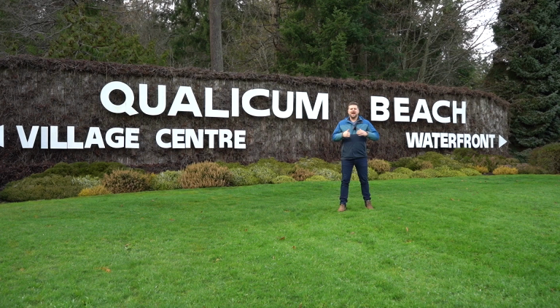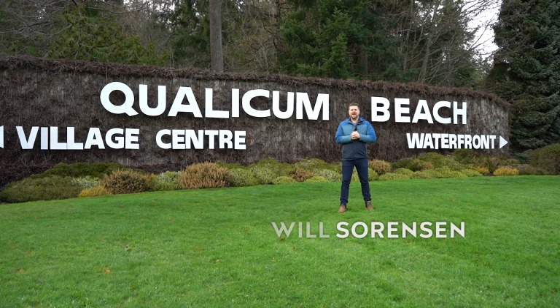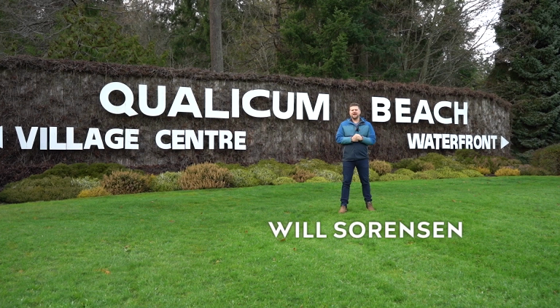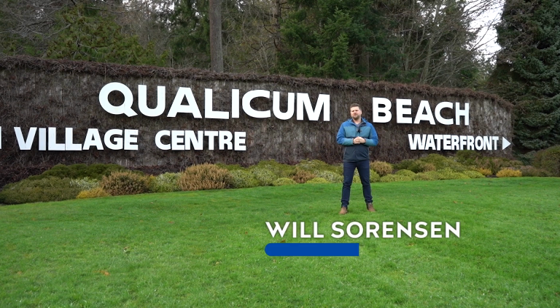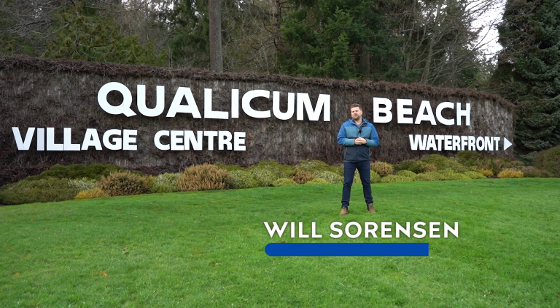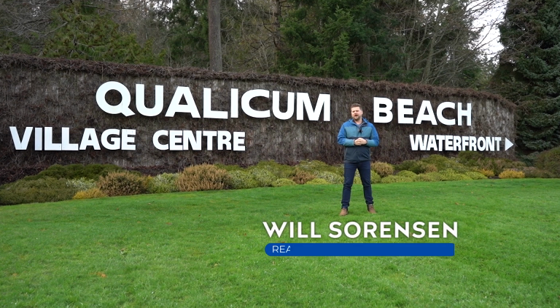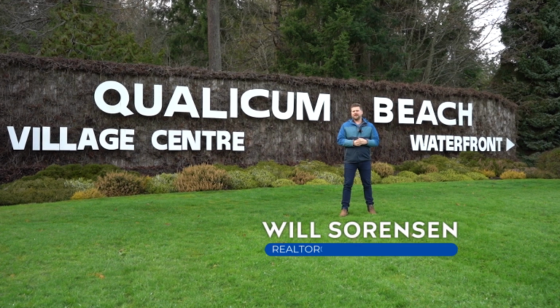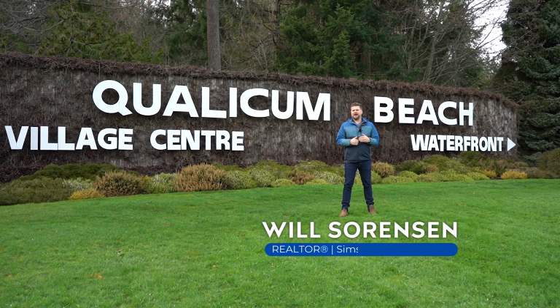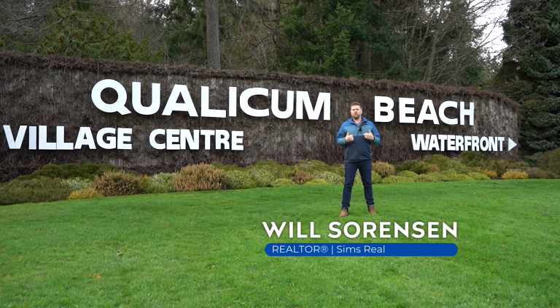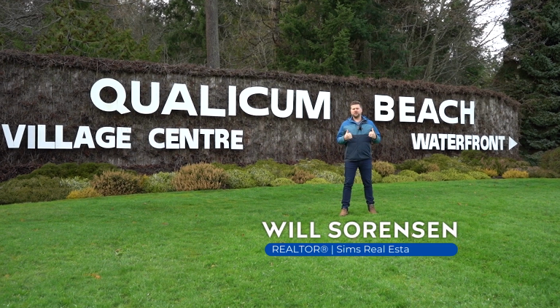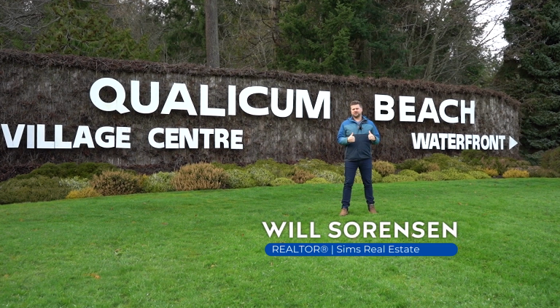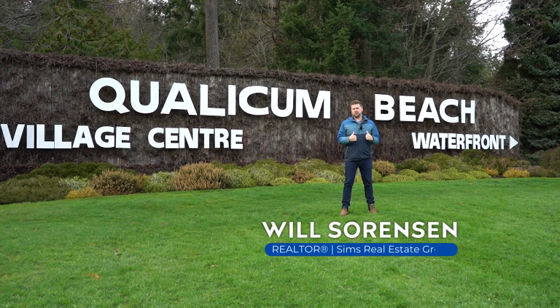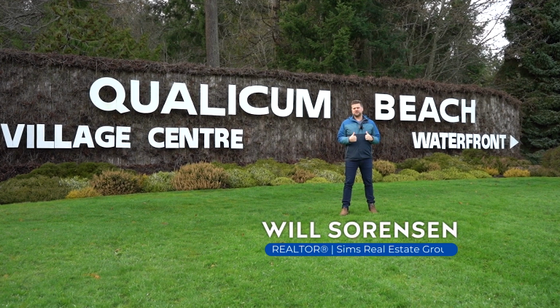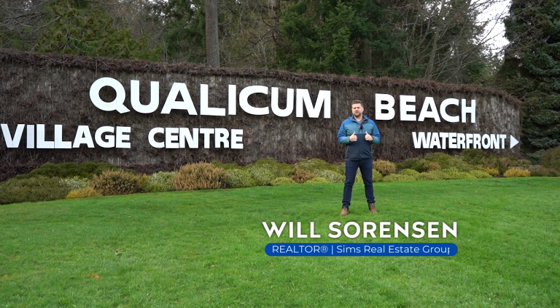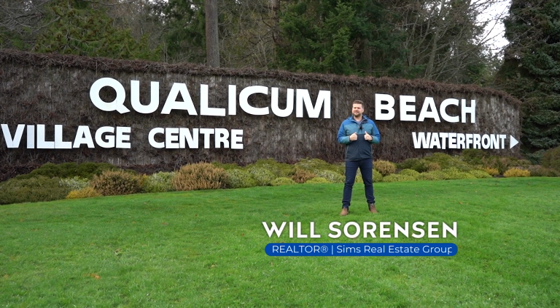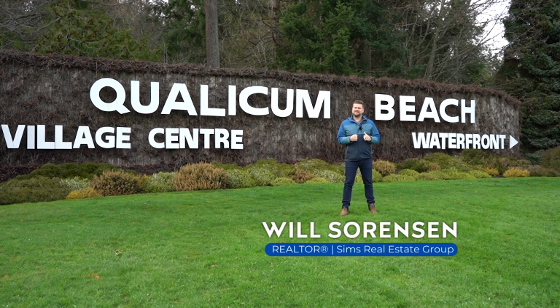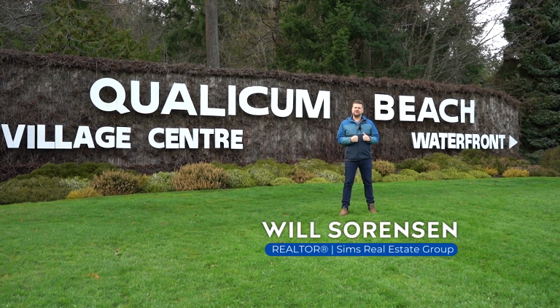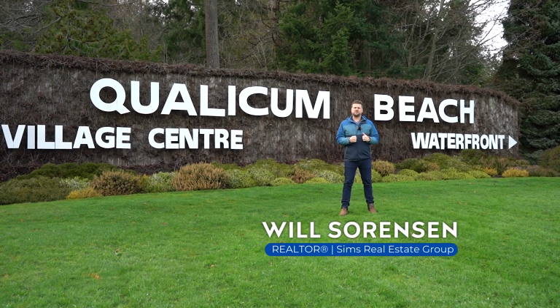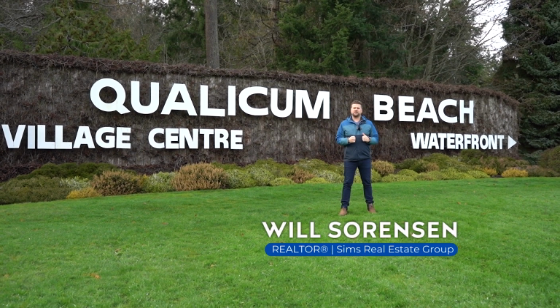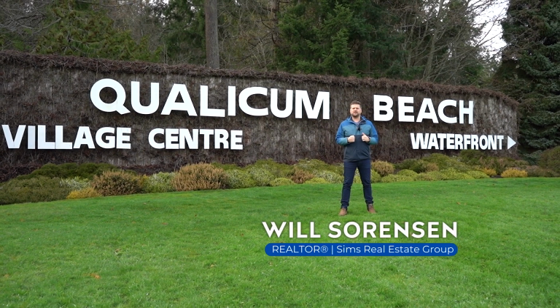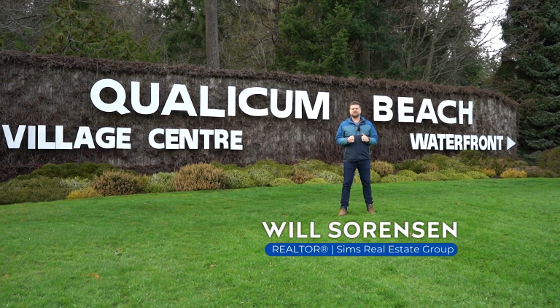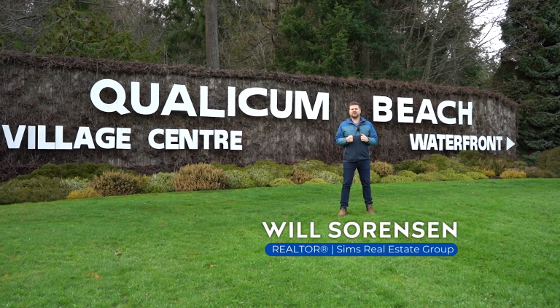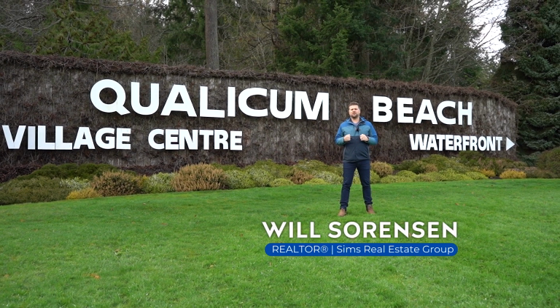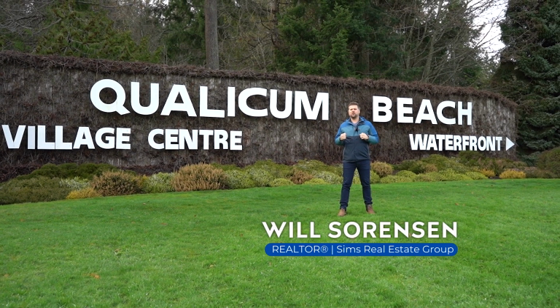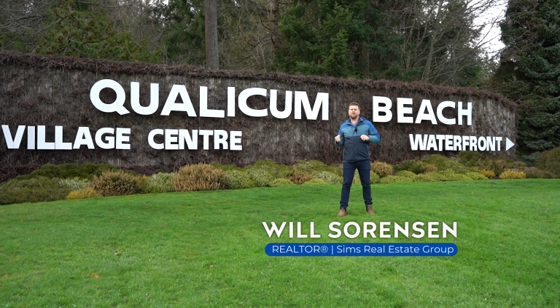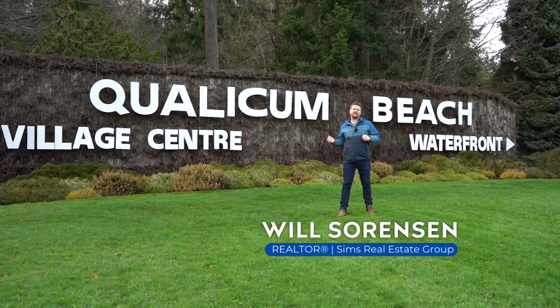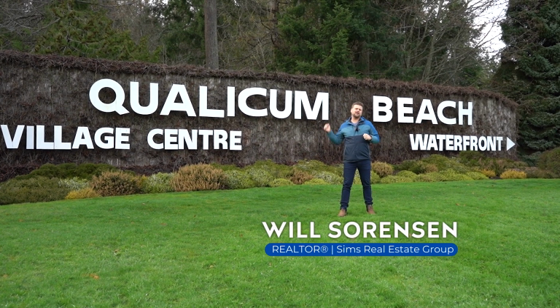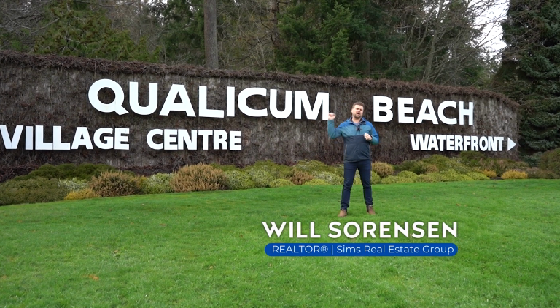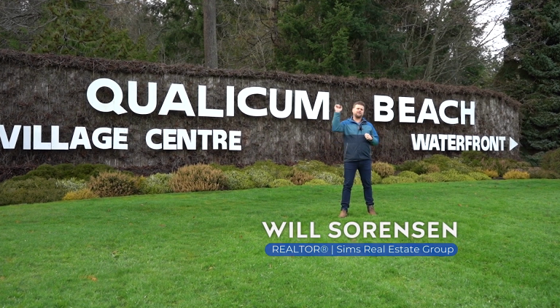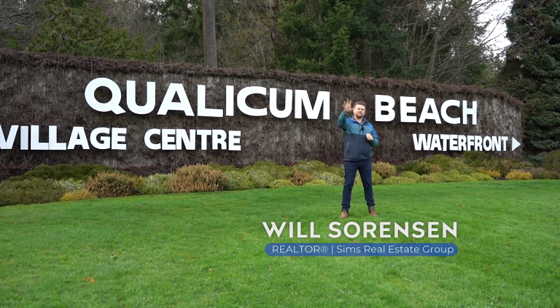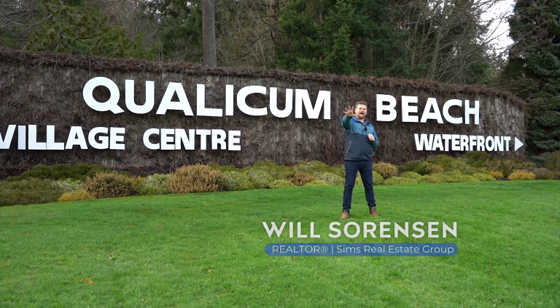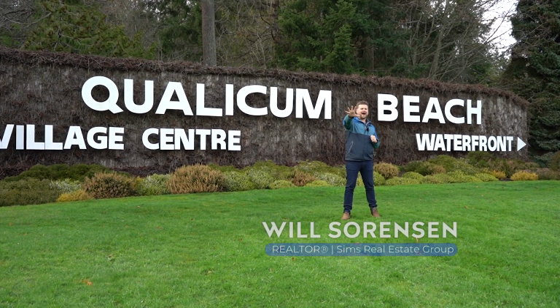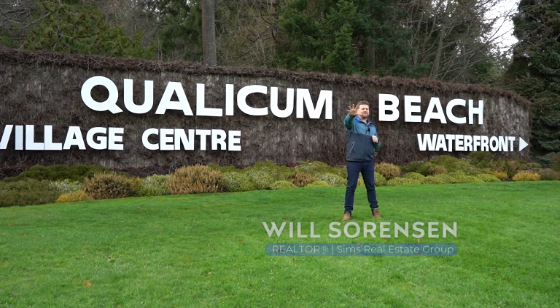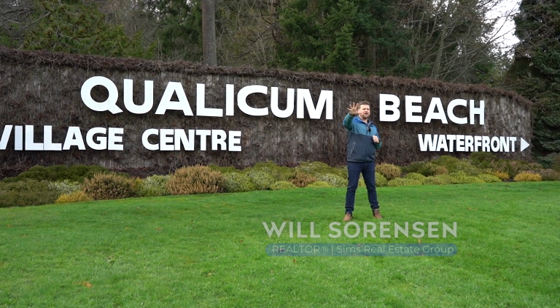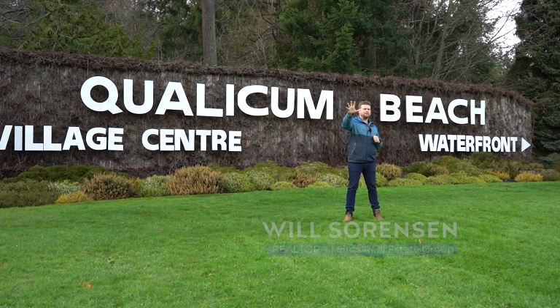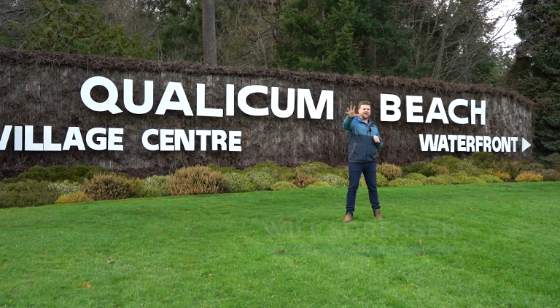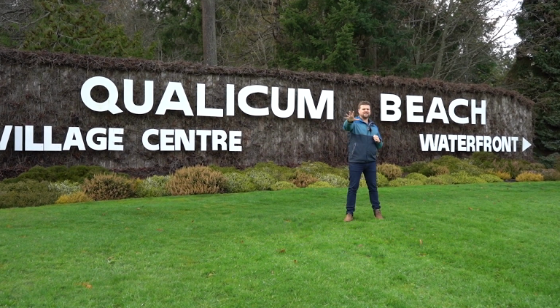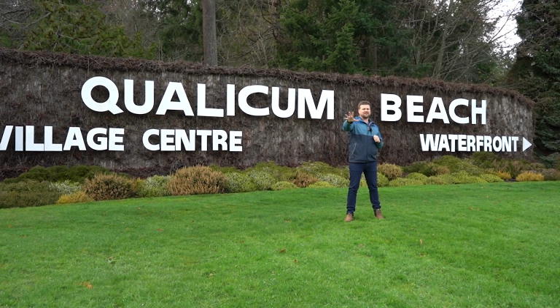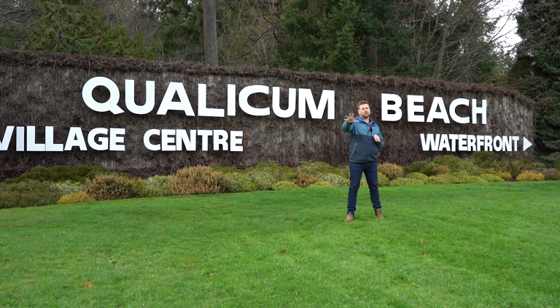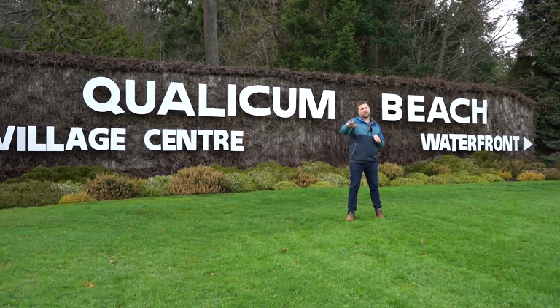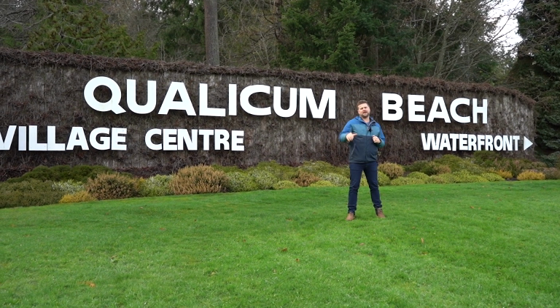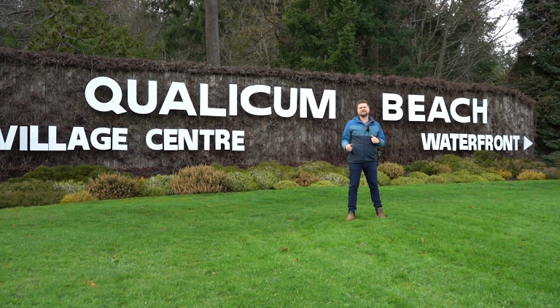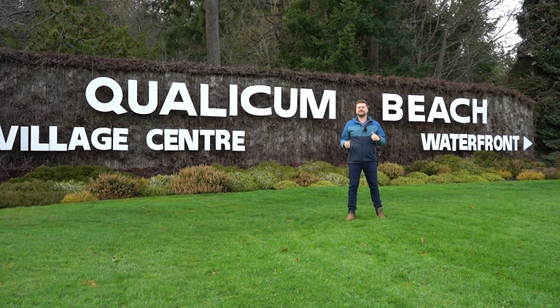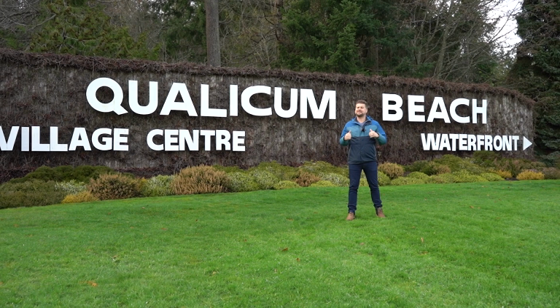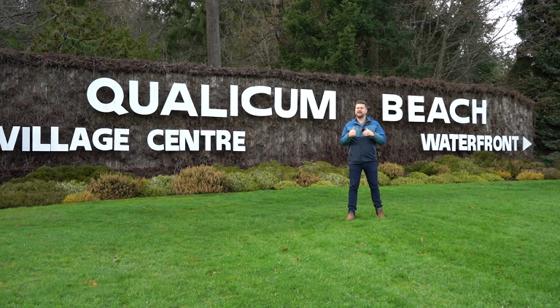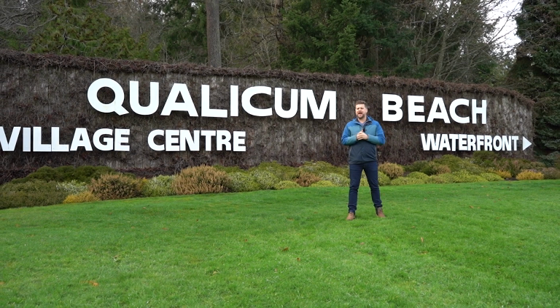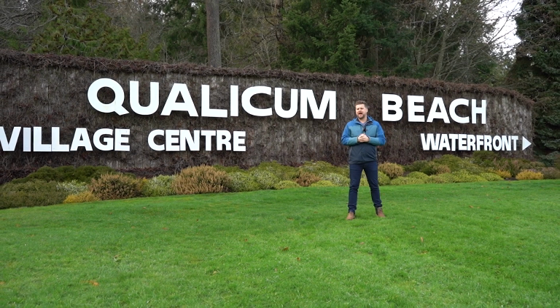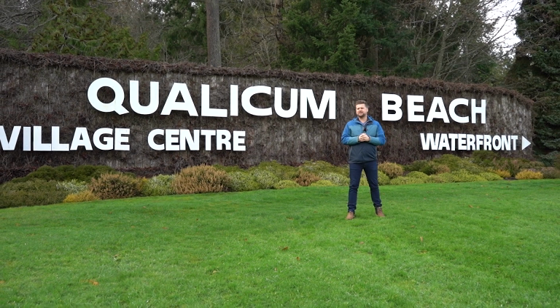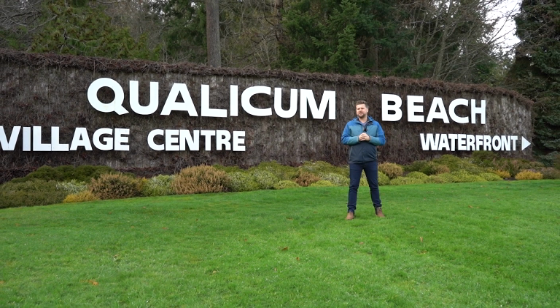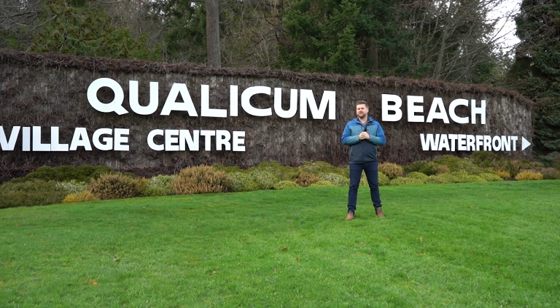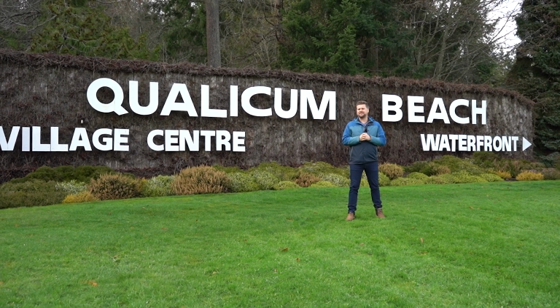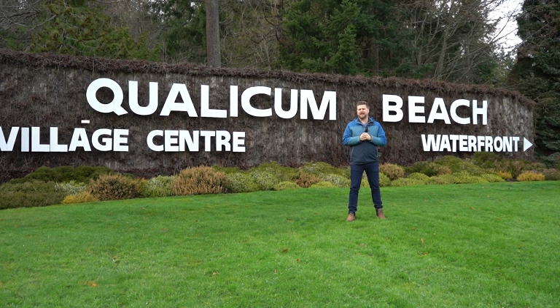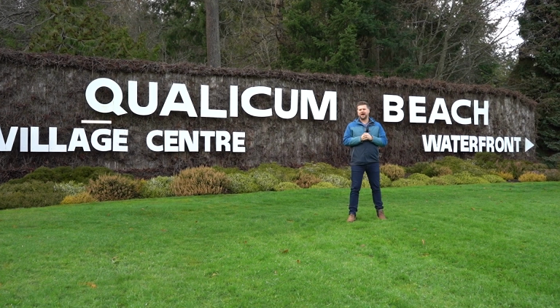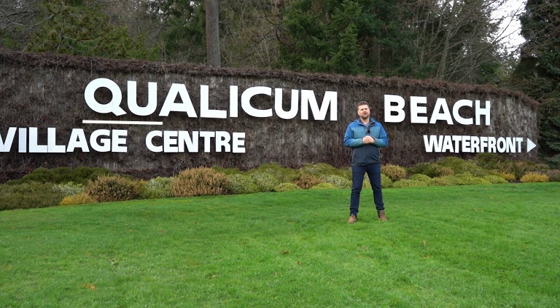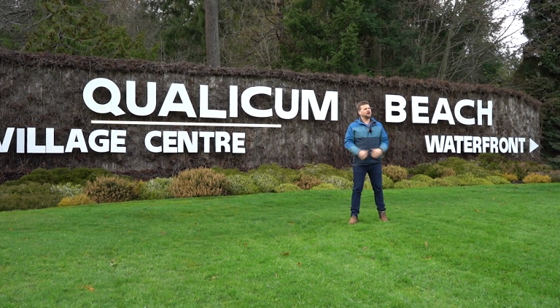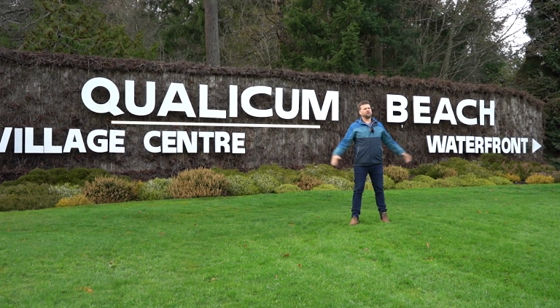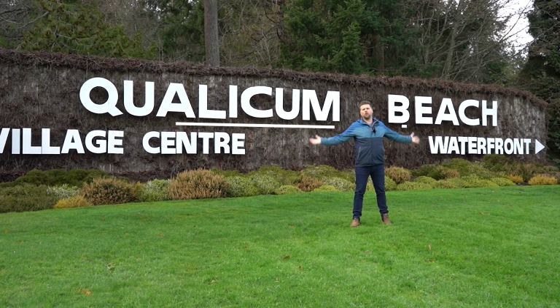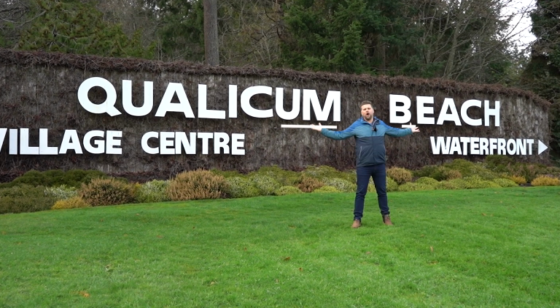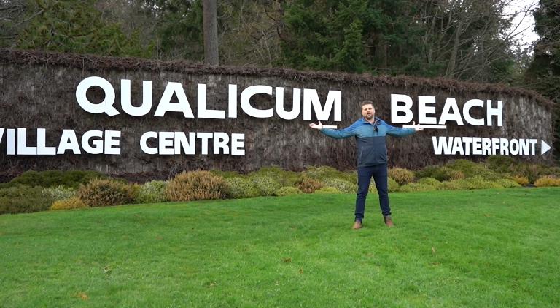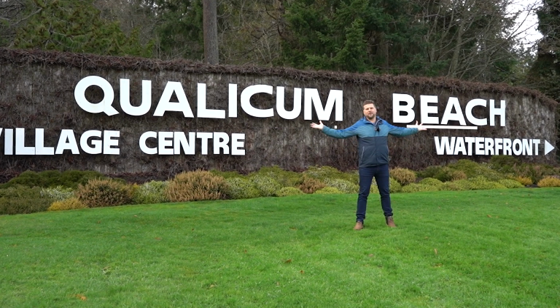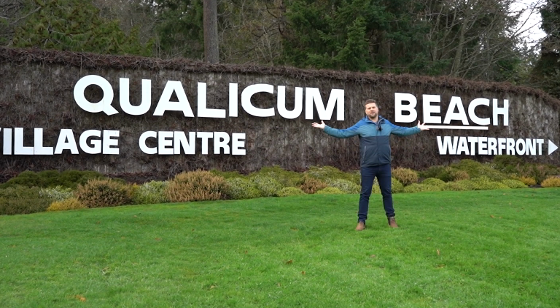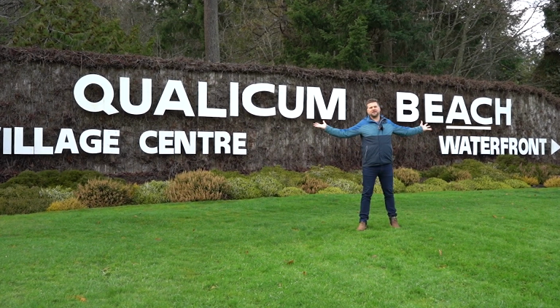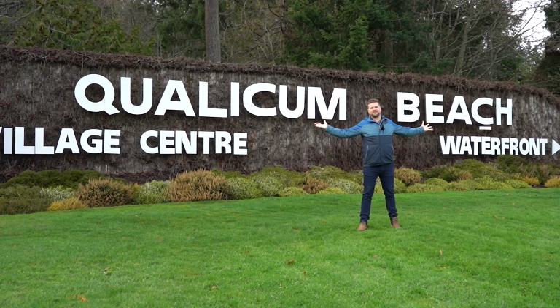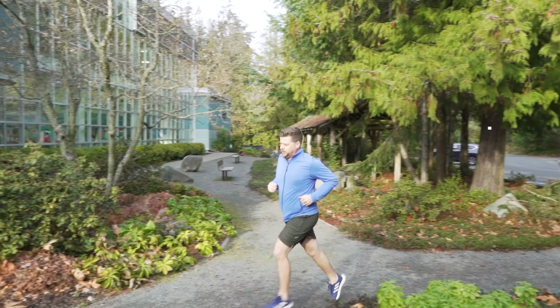Hey everybody, I'm Will Sorenson with The Sims Real Estate Group, and here are five amazing ways to stay active in the town of Qualicum Beach.